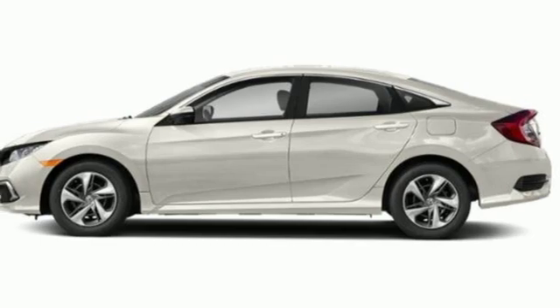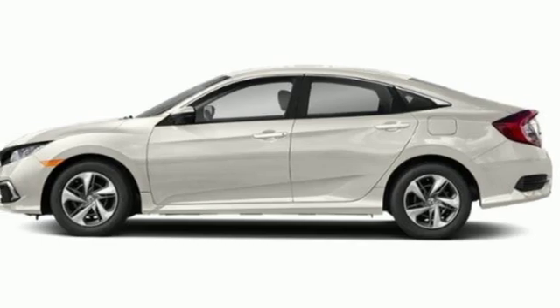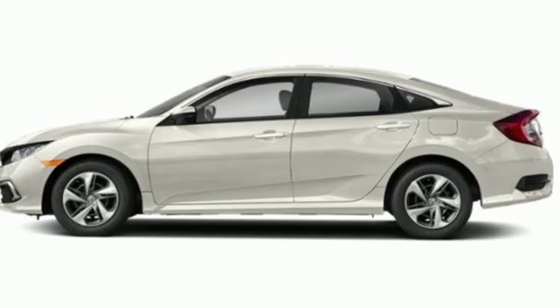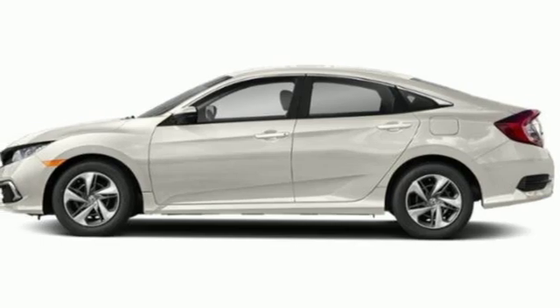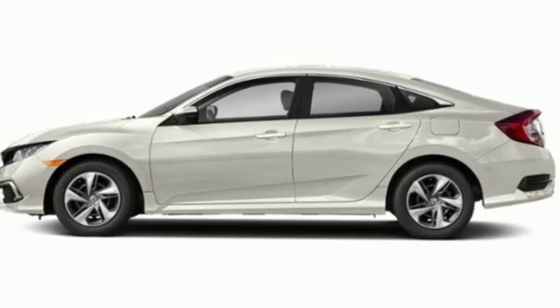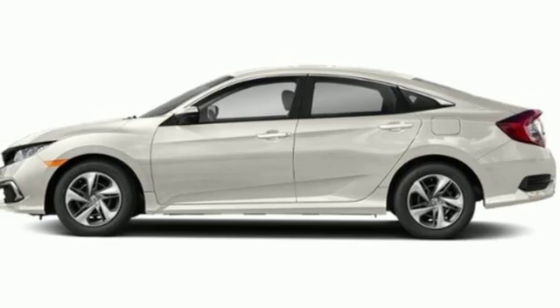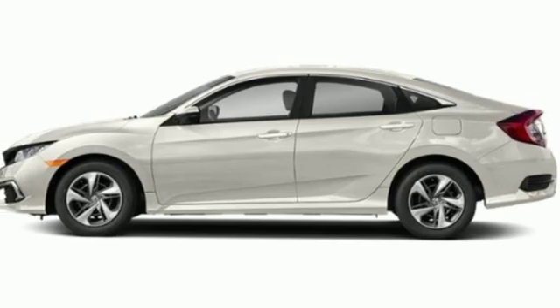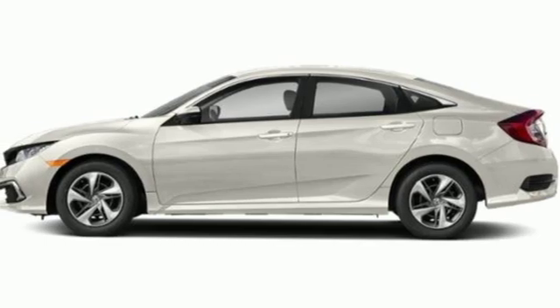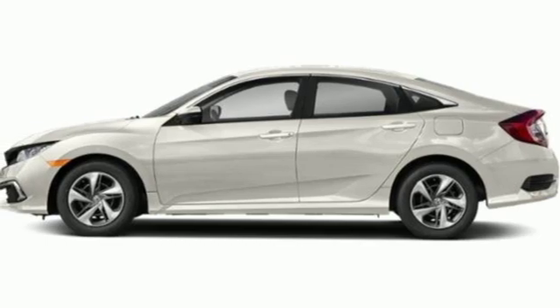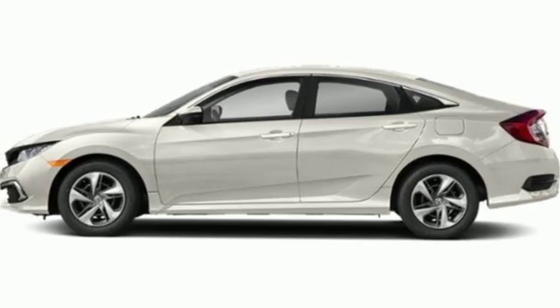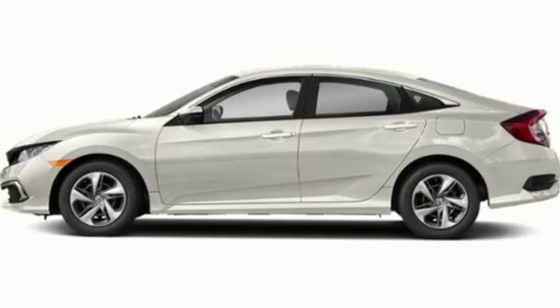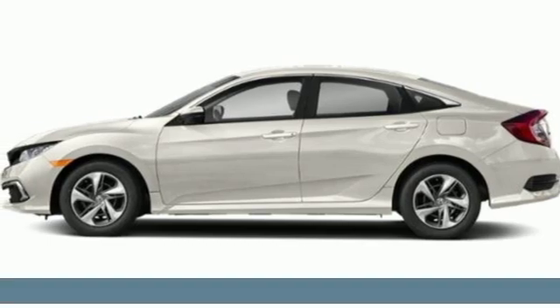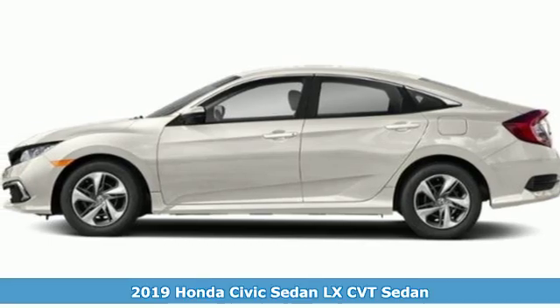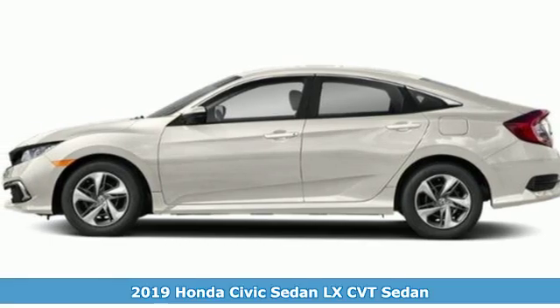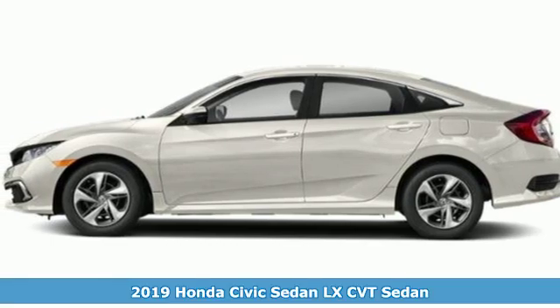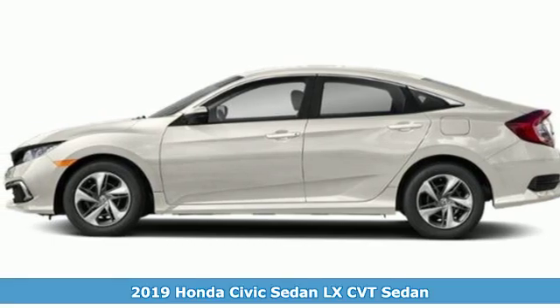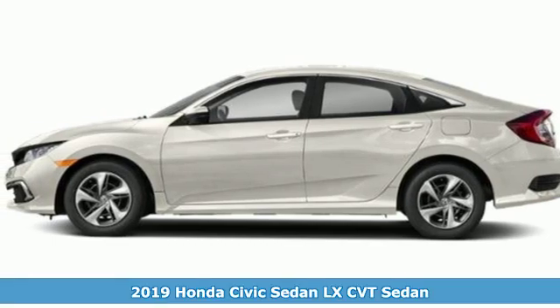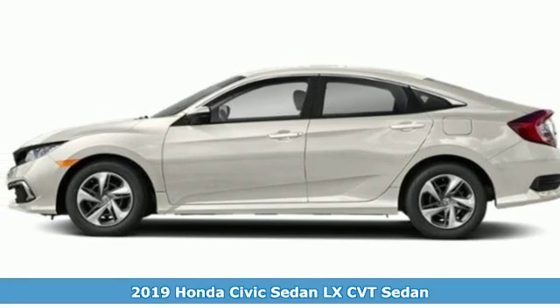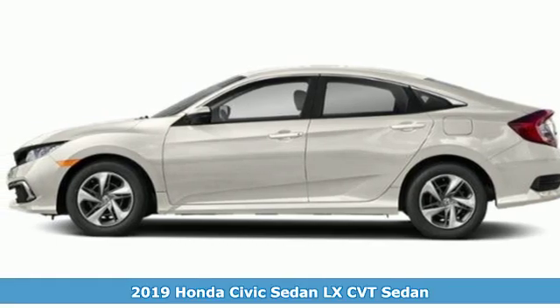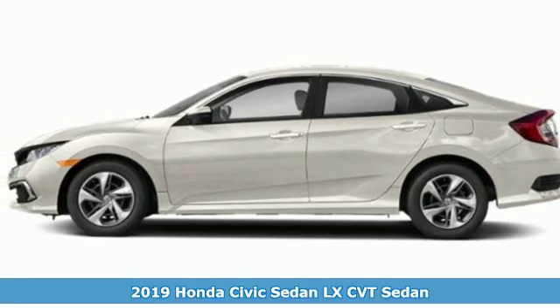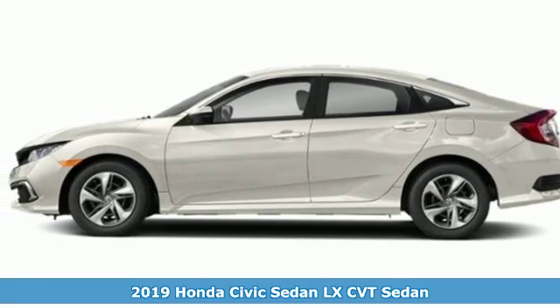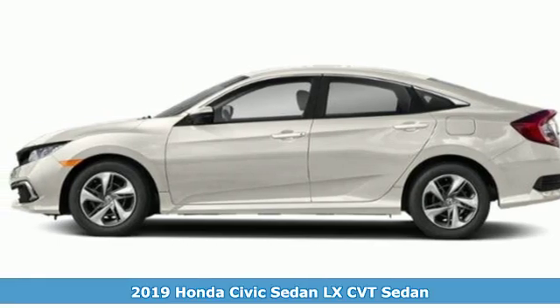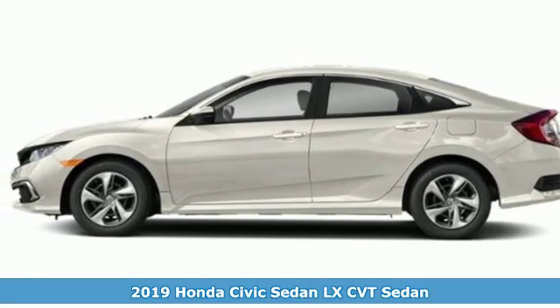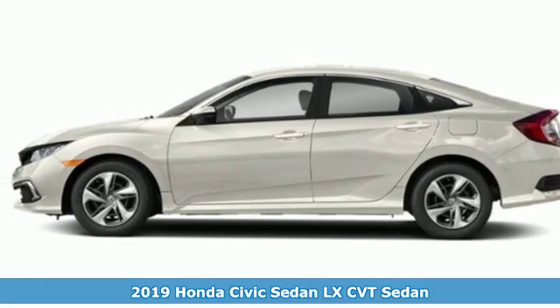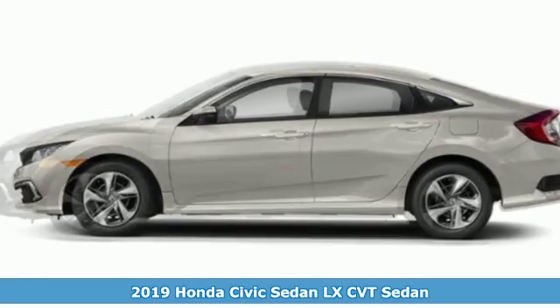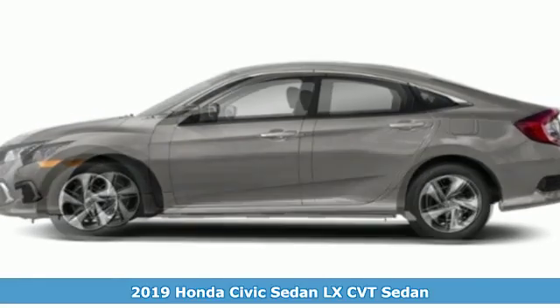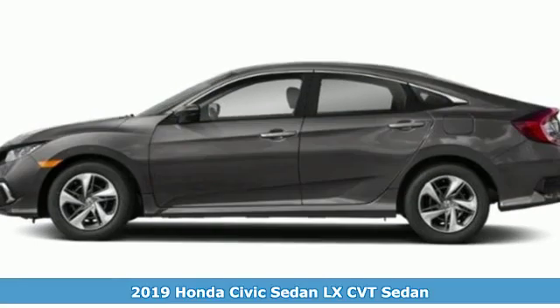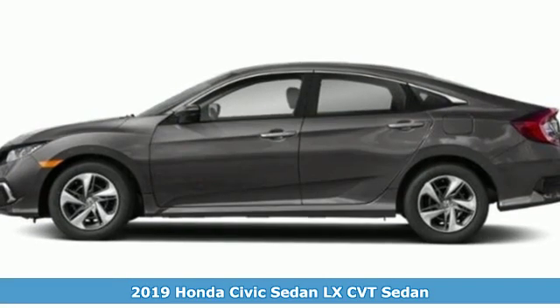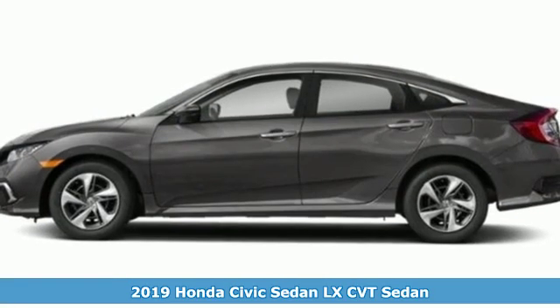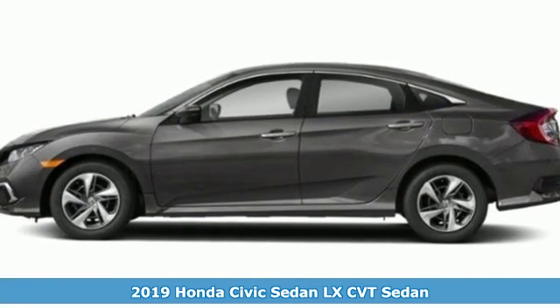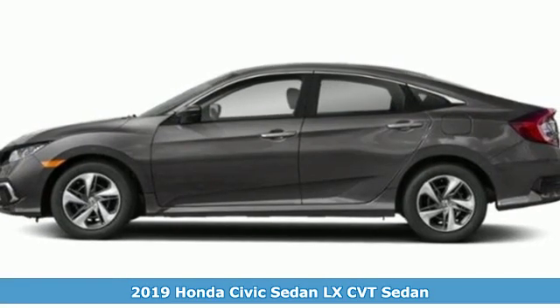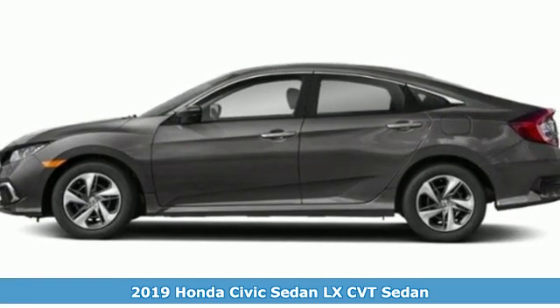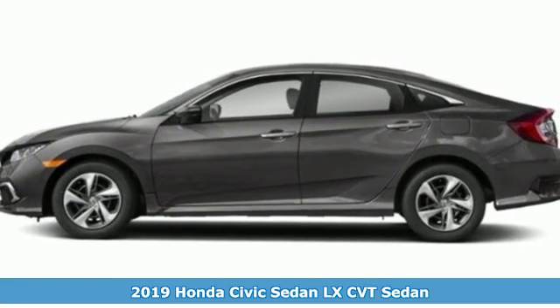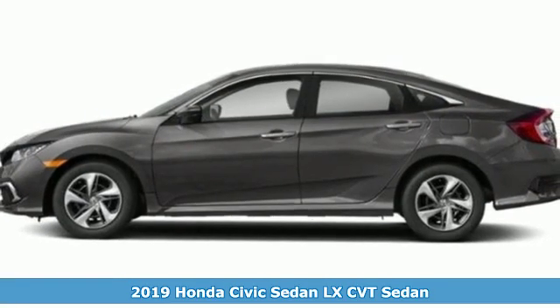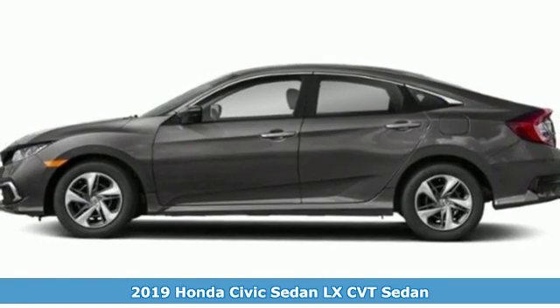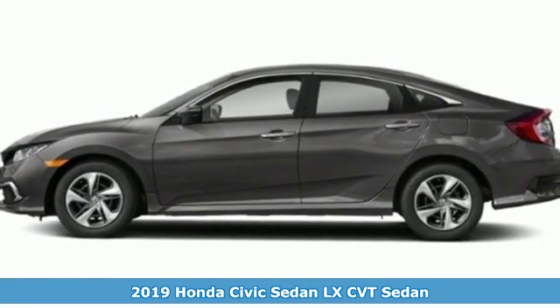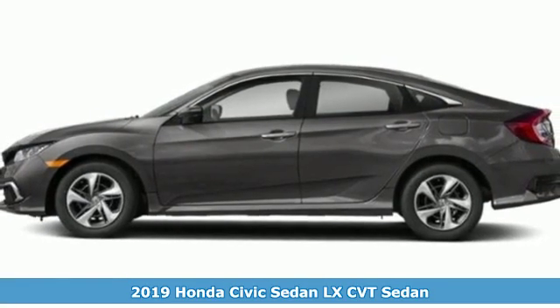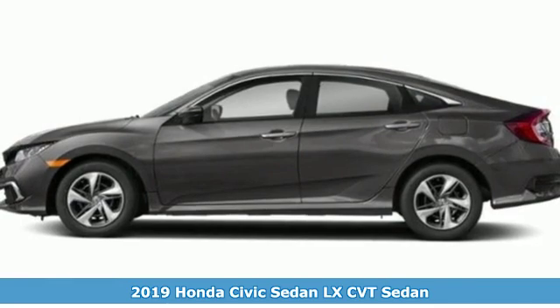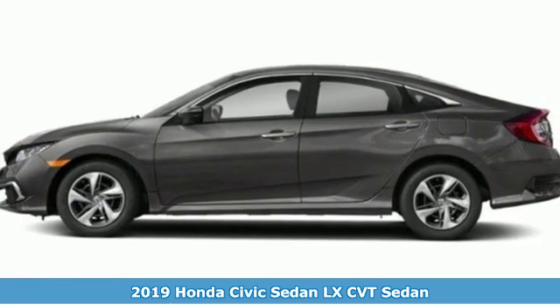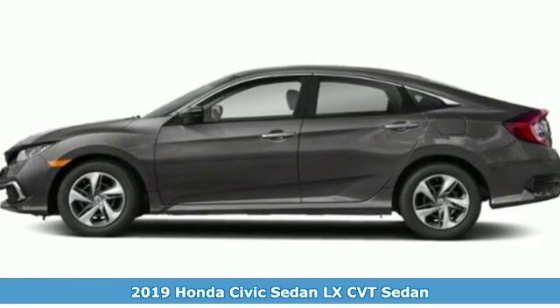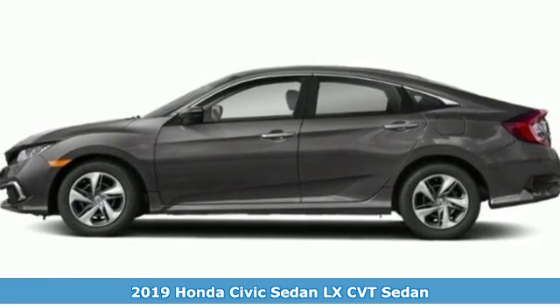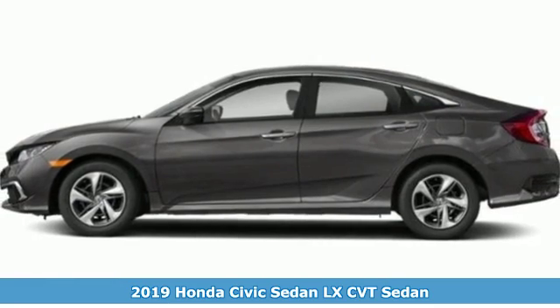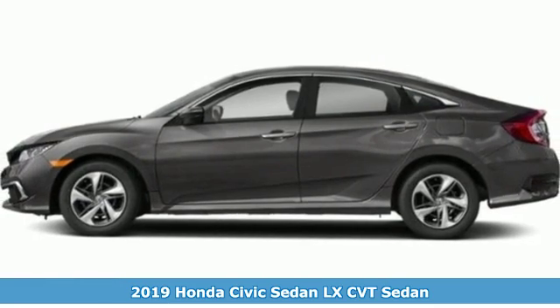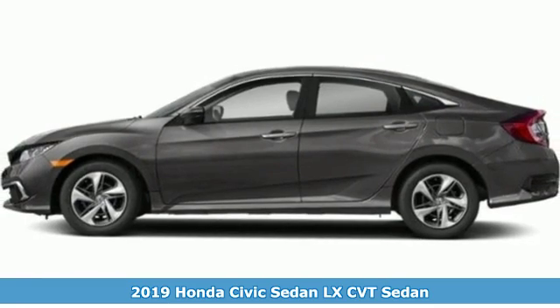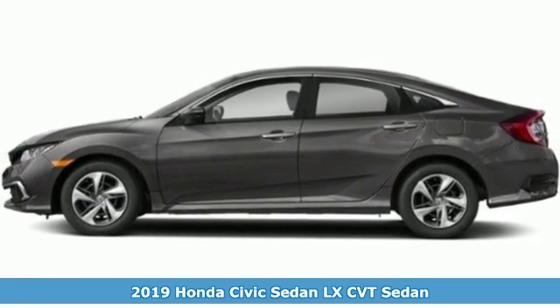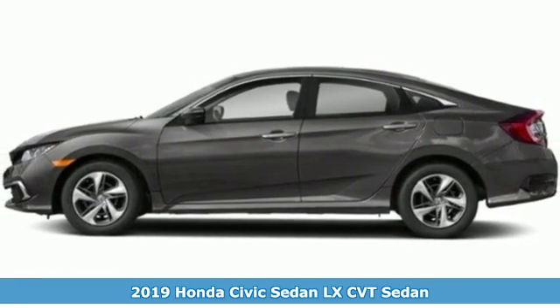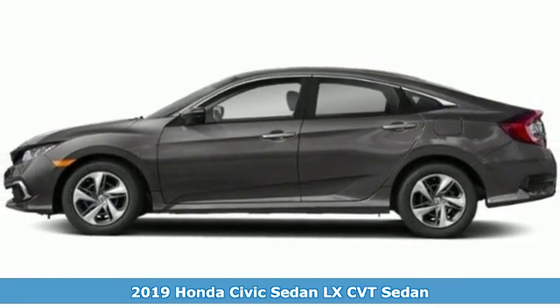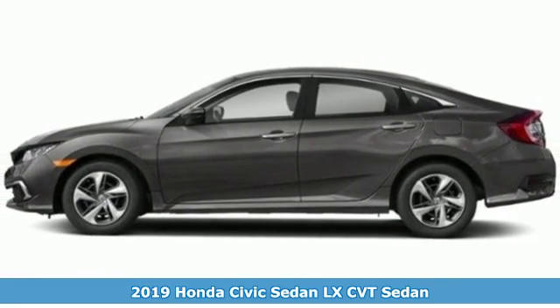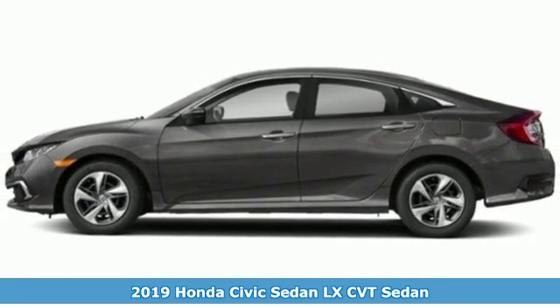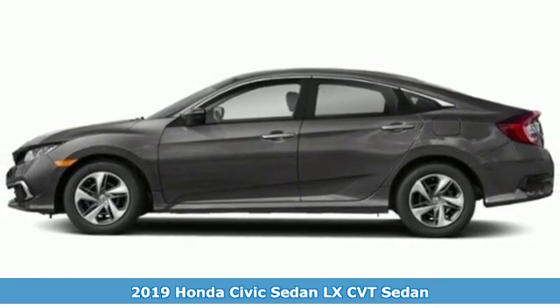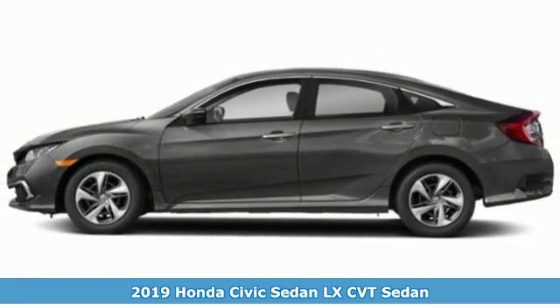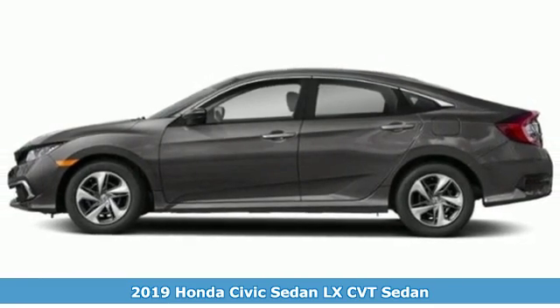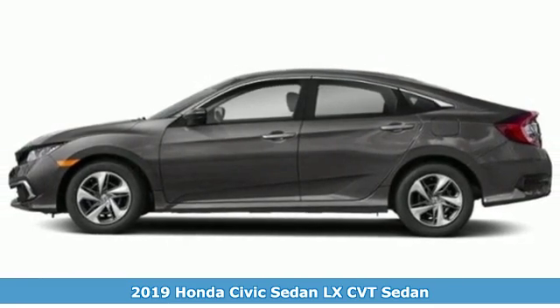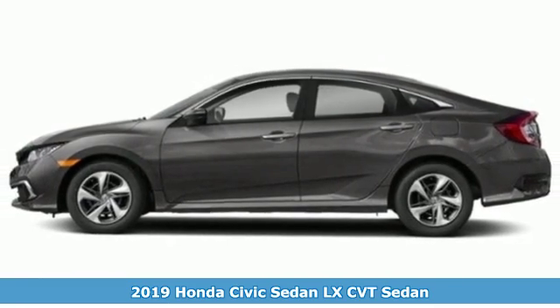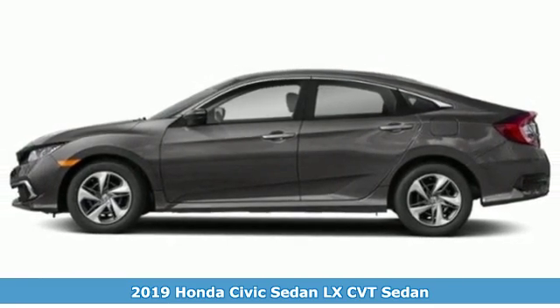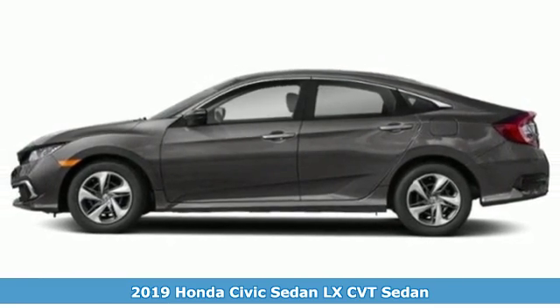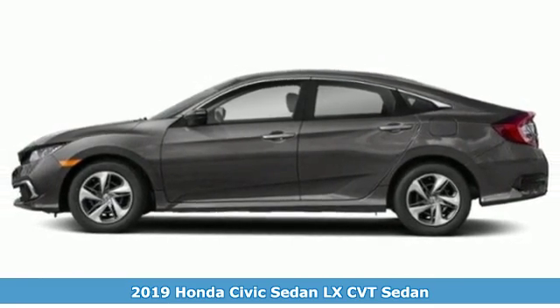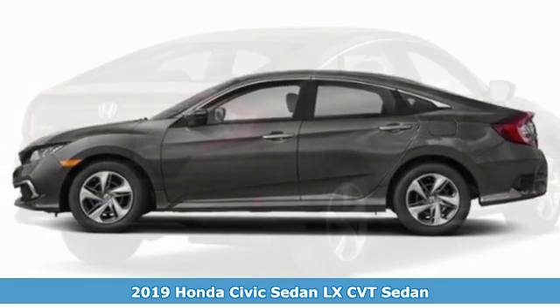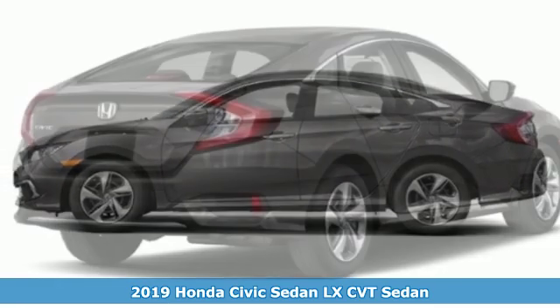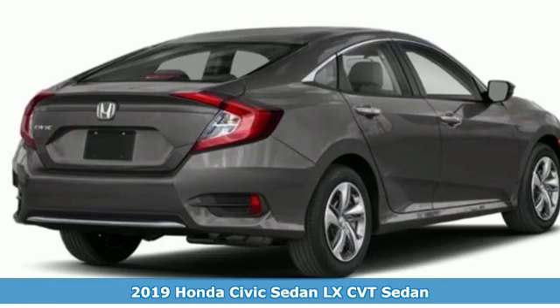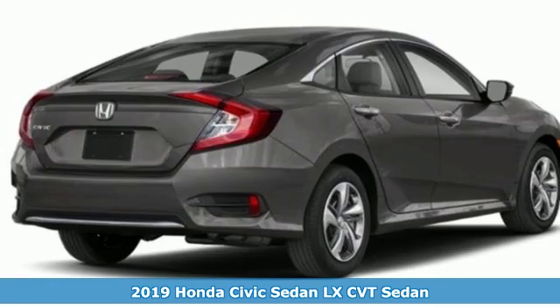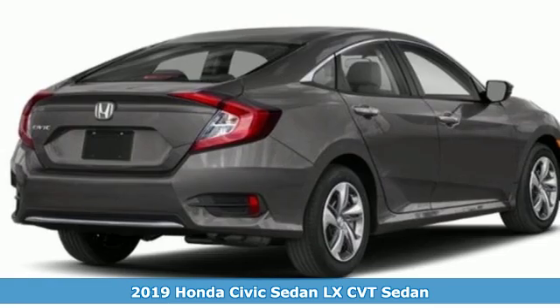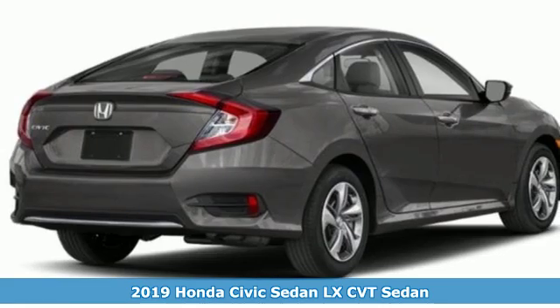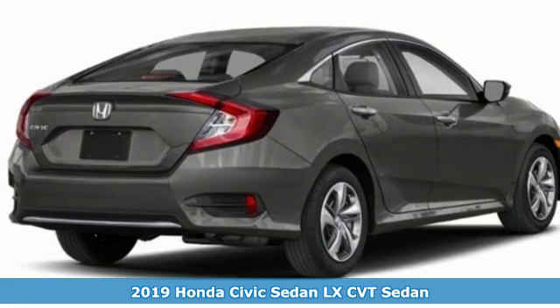Here's a new 2019 Honda Civic Sedan. The Energetic Civic makes the destination less important than the journey,